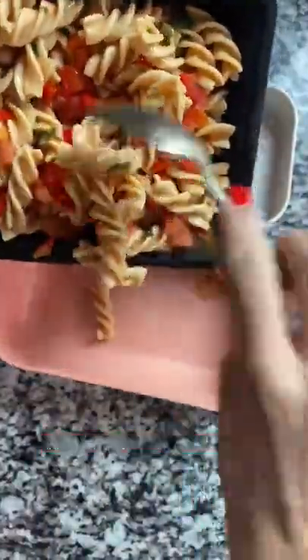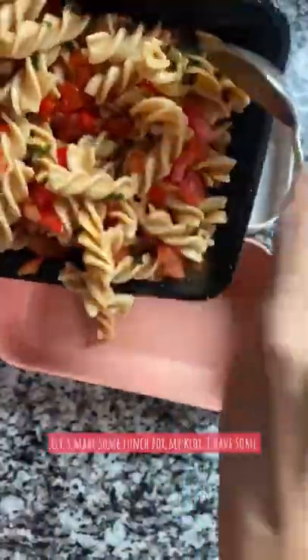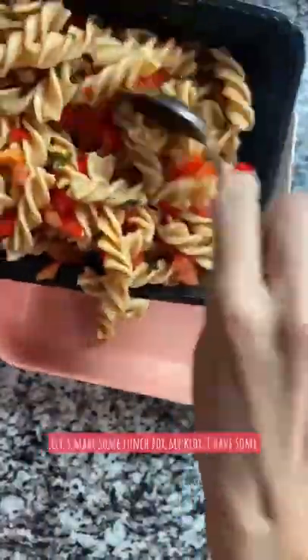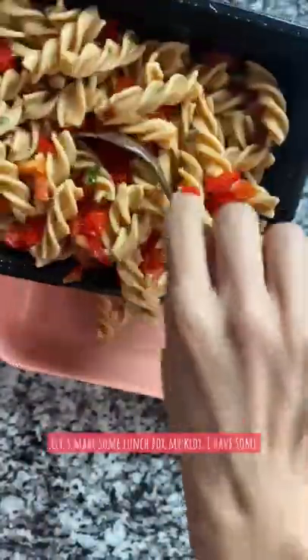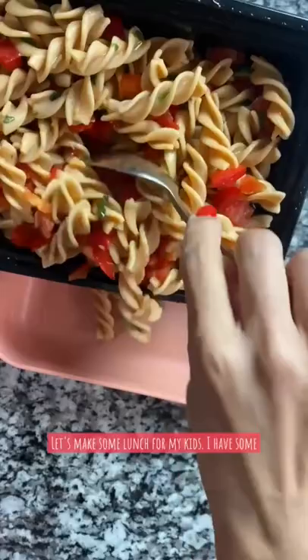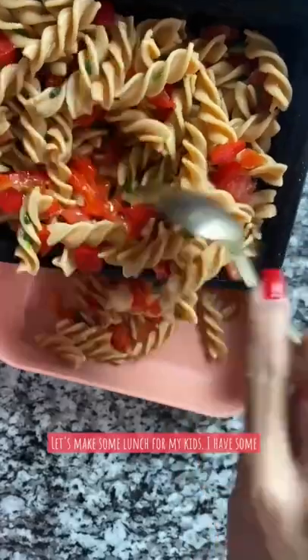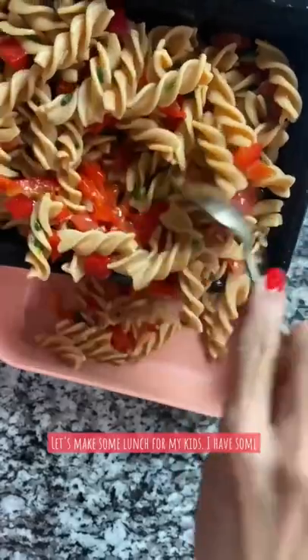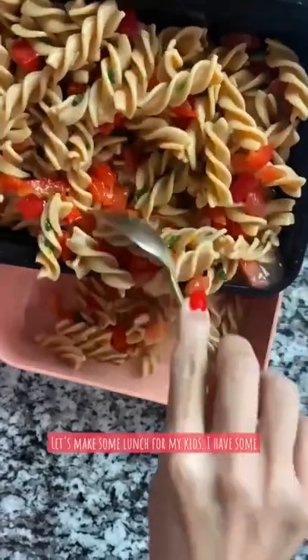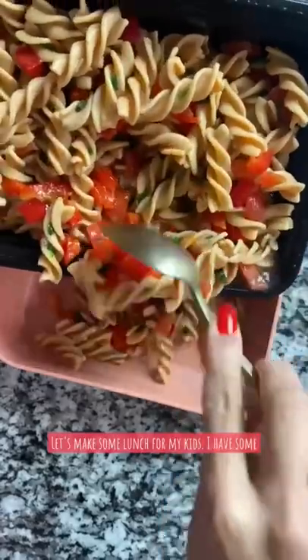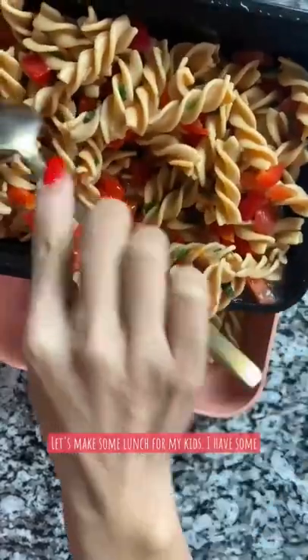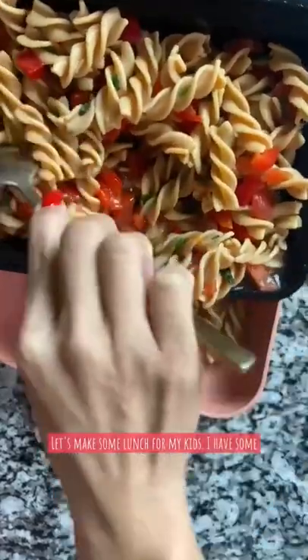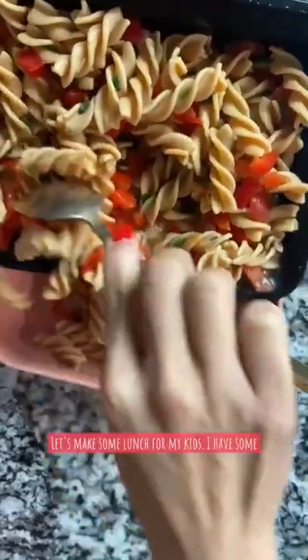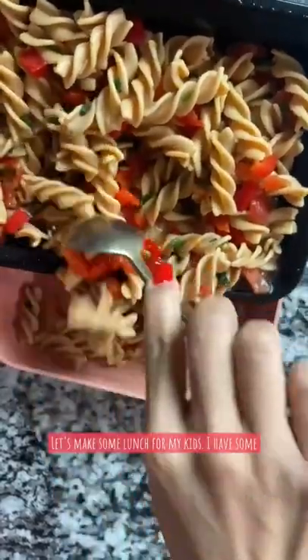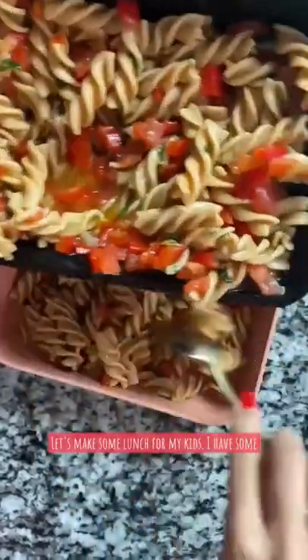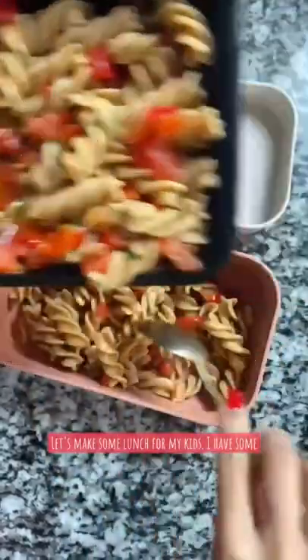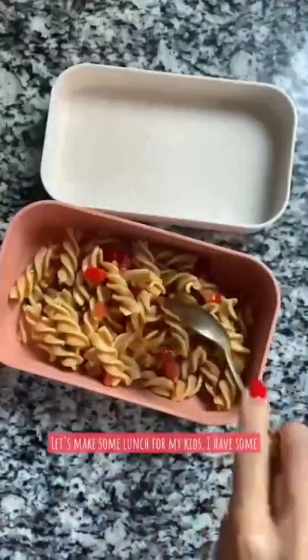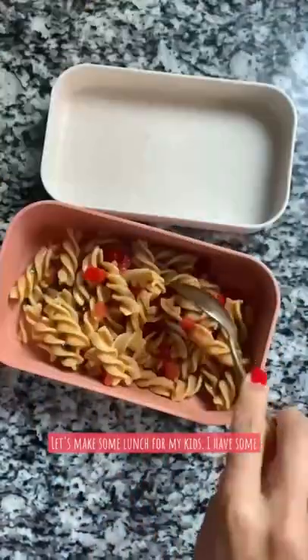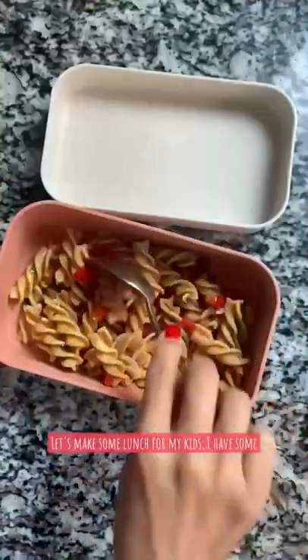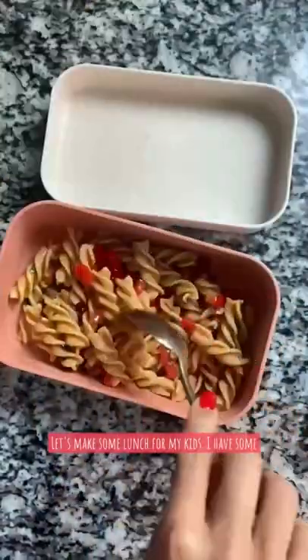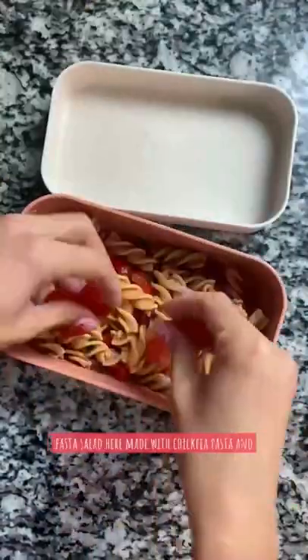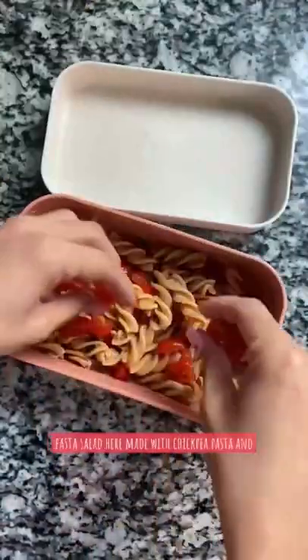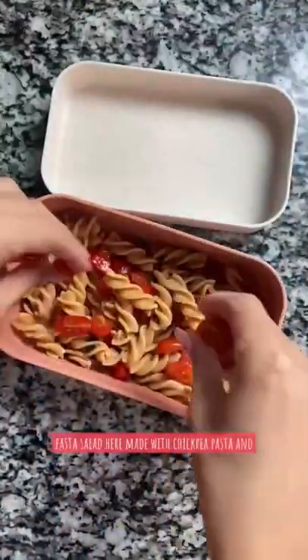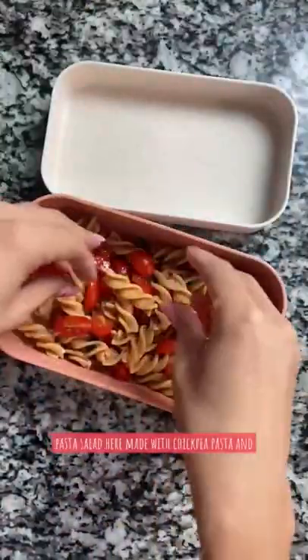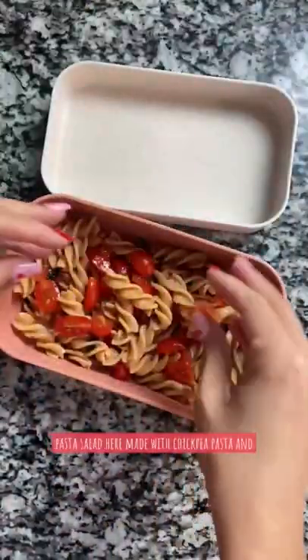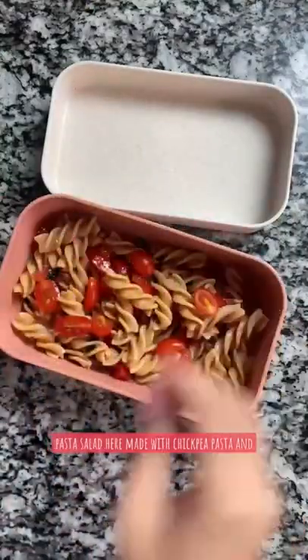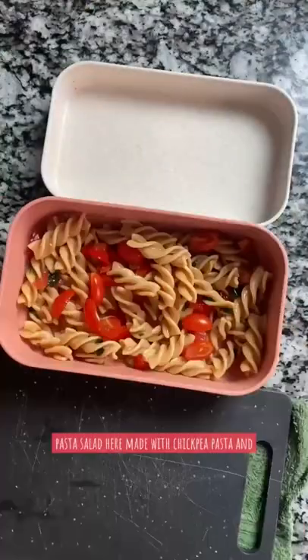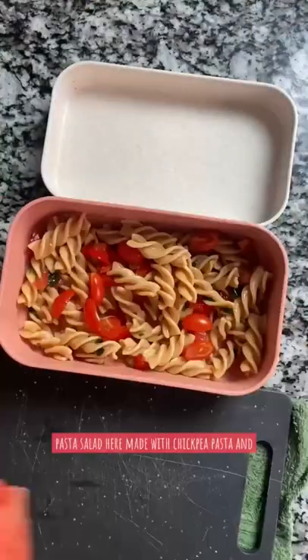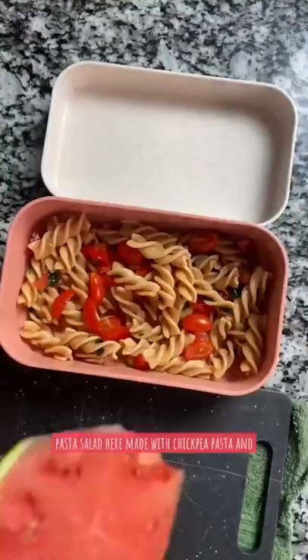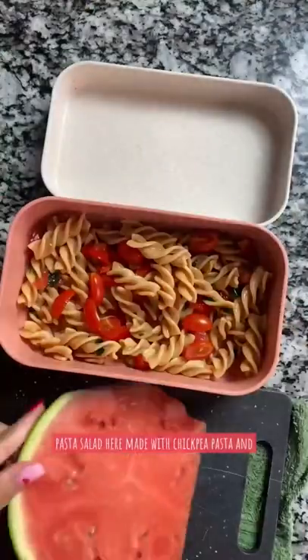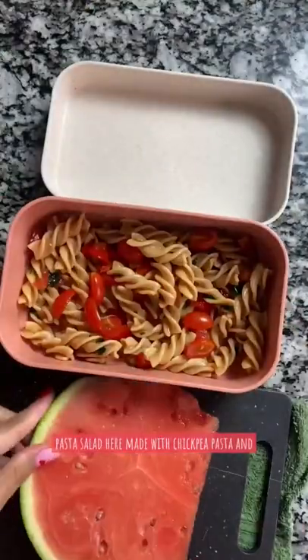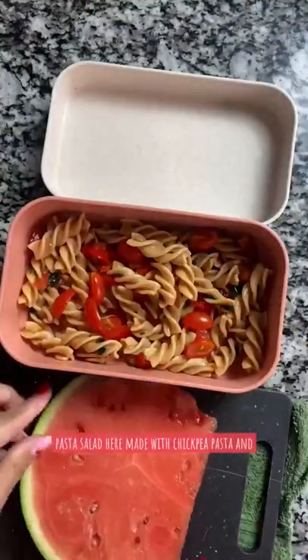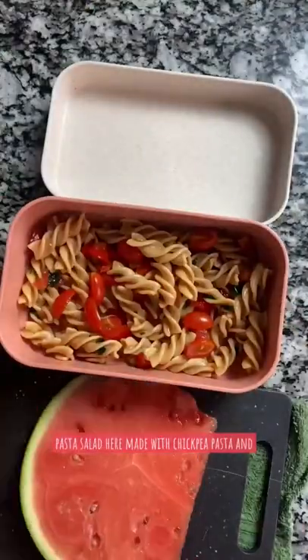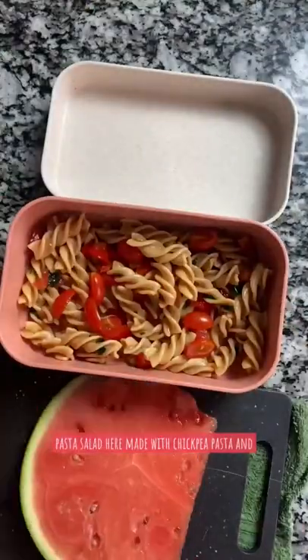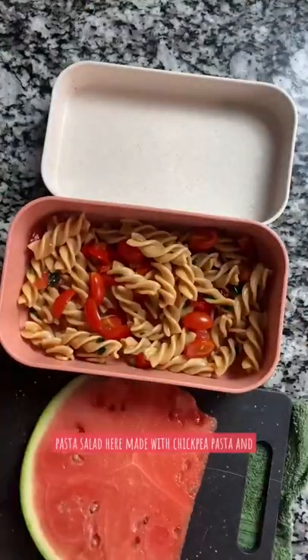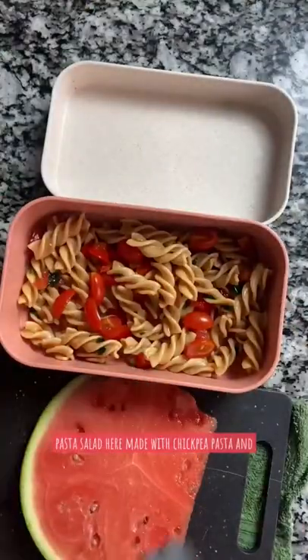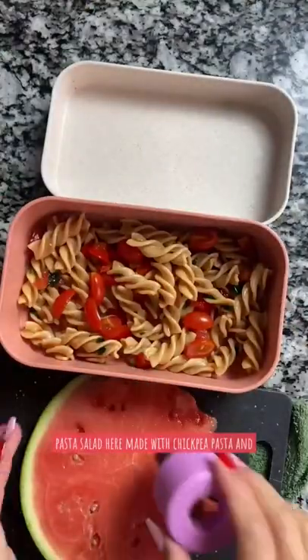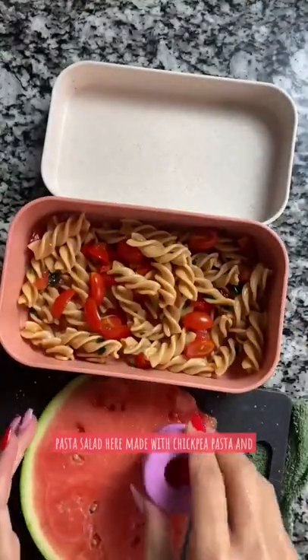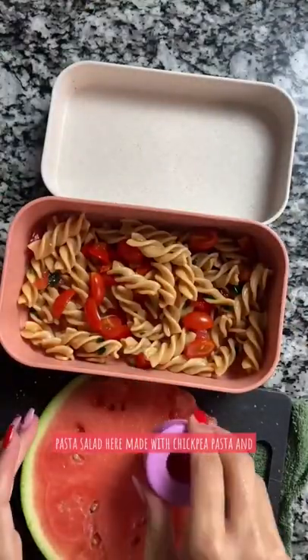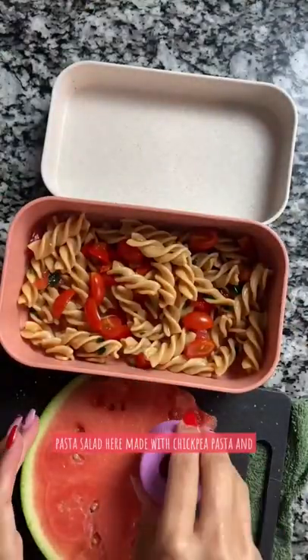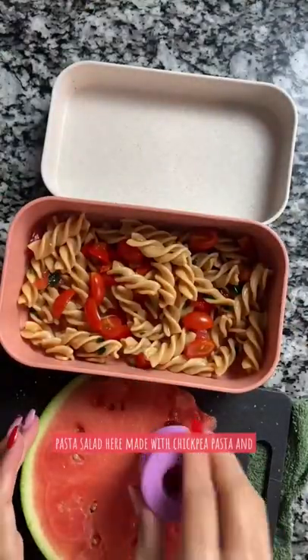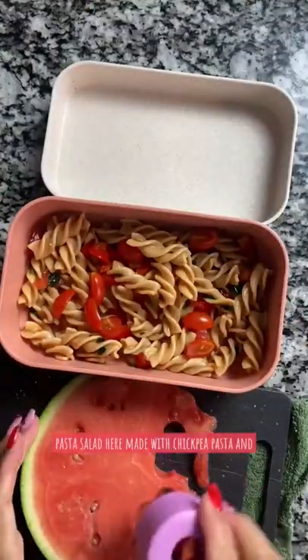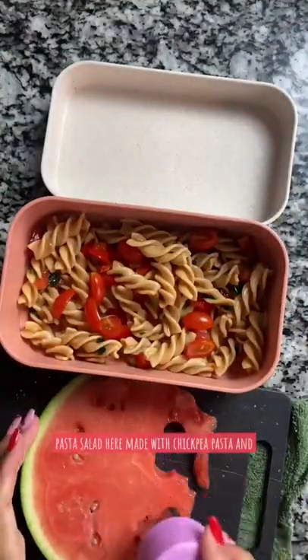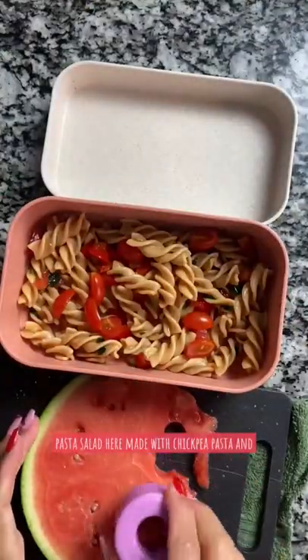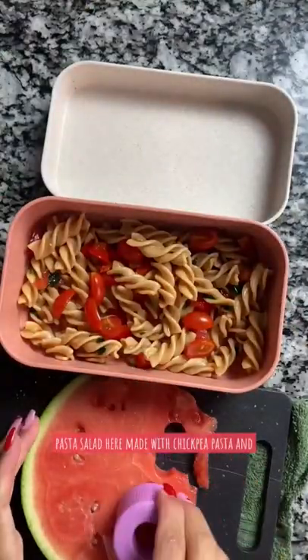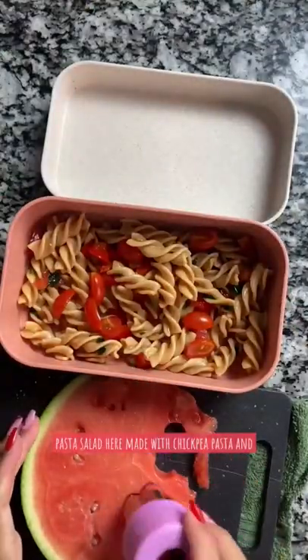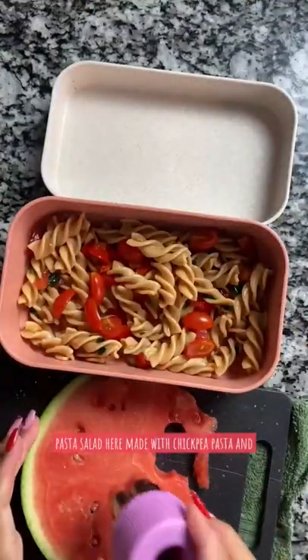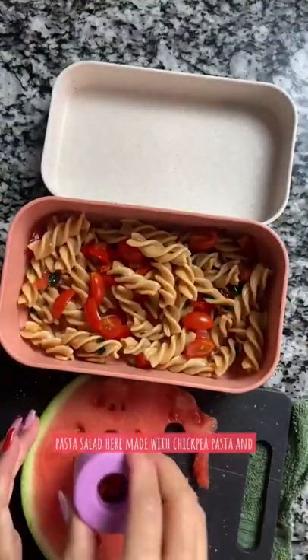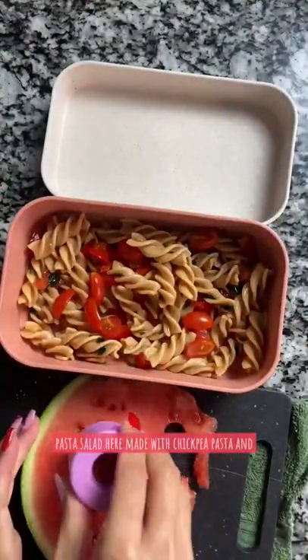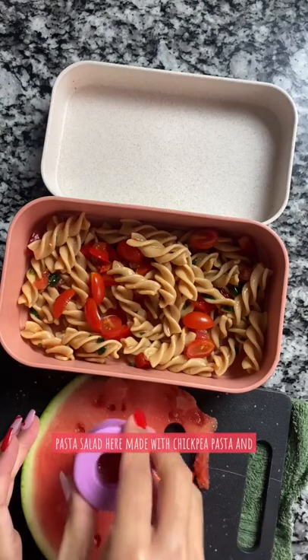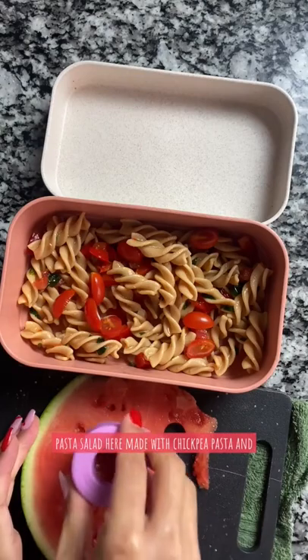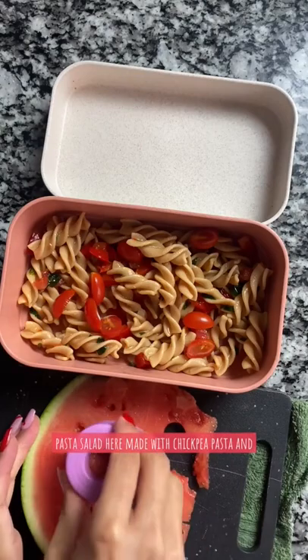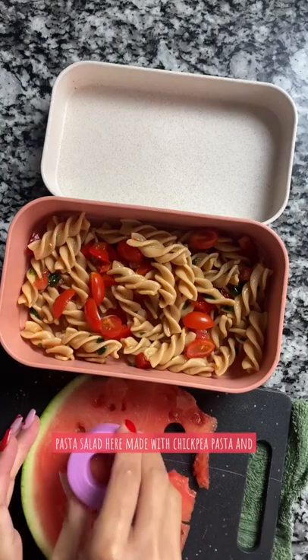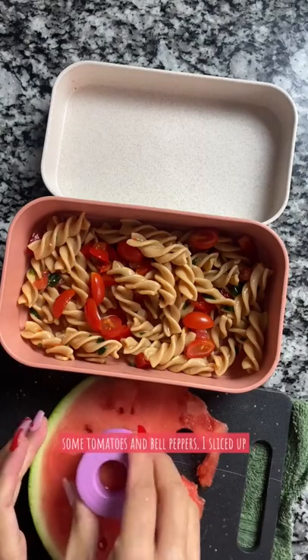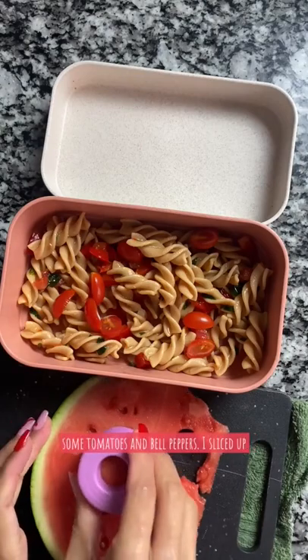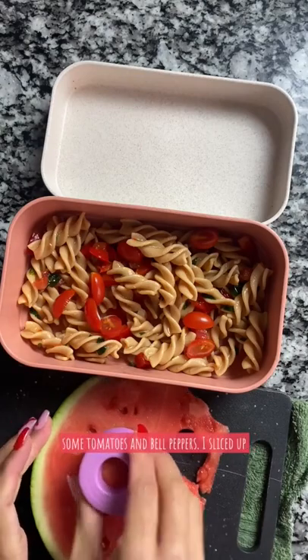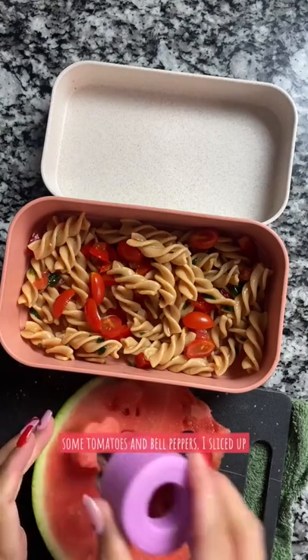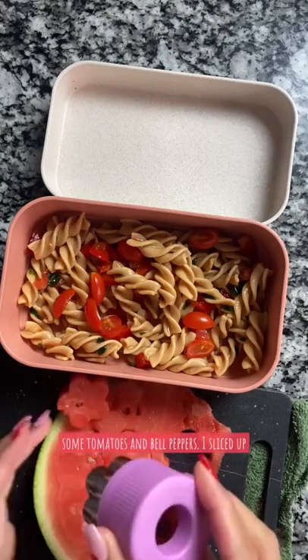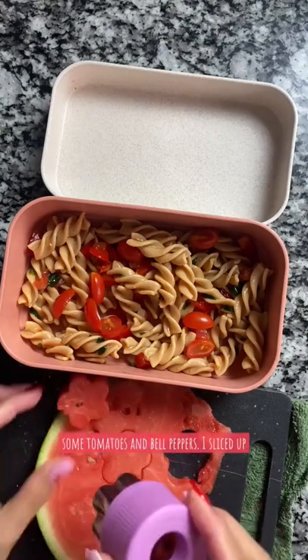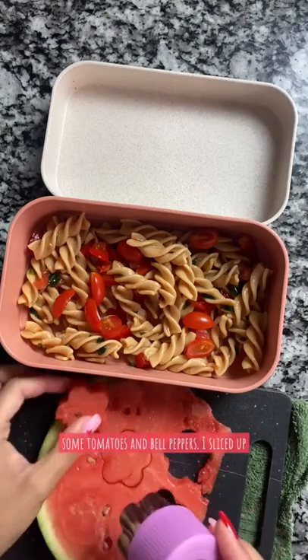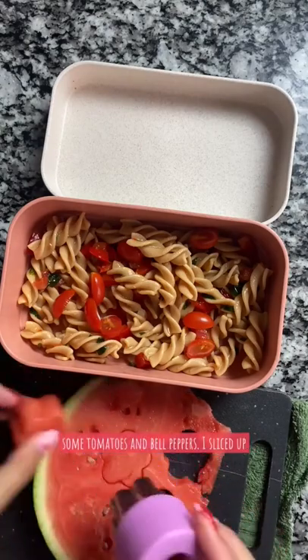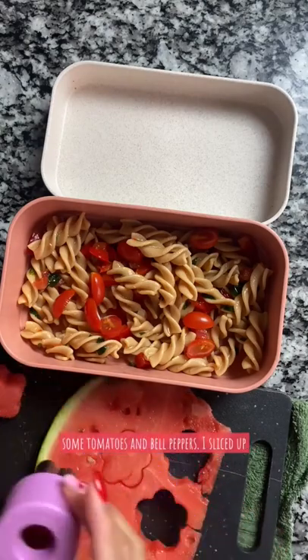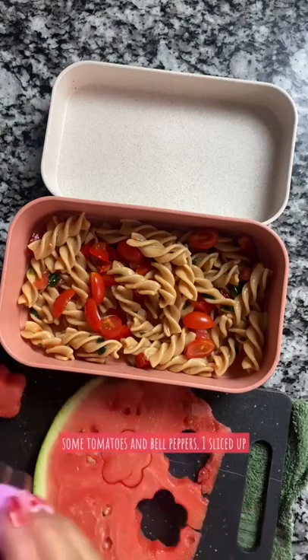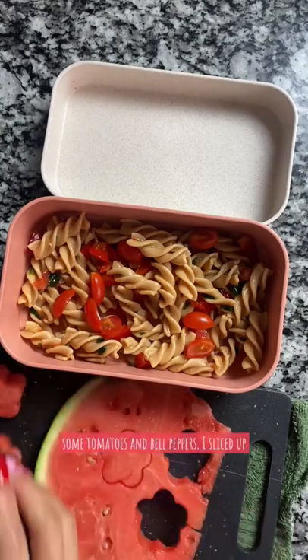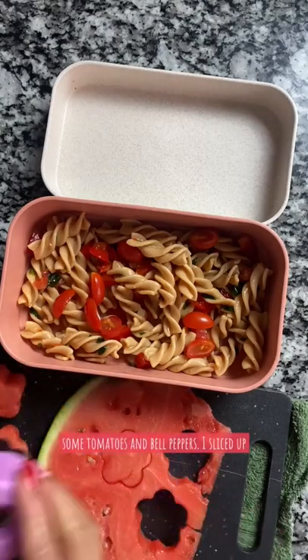Let's make some lunch for my kids! I have some pasta salad here made with chickpea pasta and some tomatoes and bell peppers.